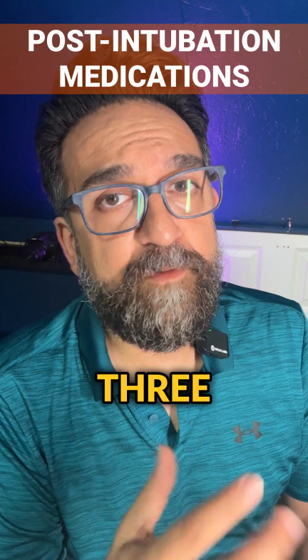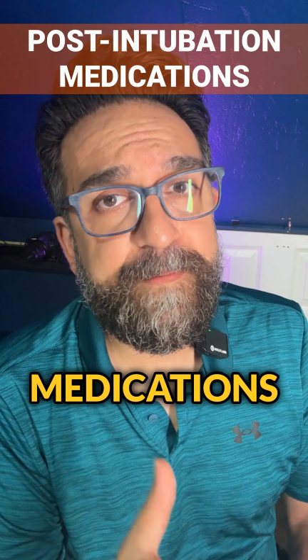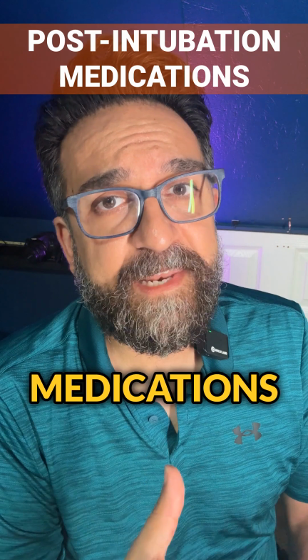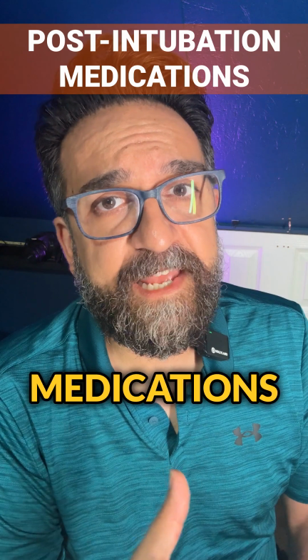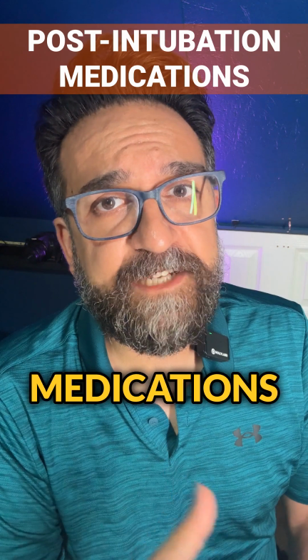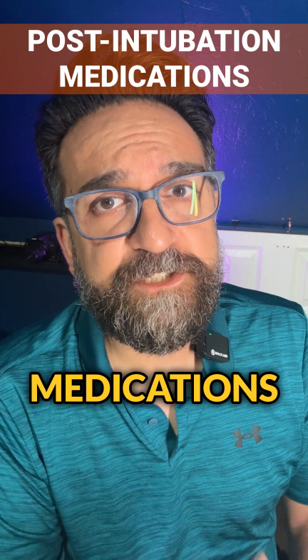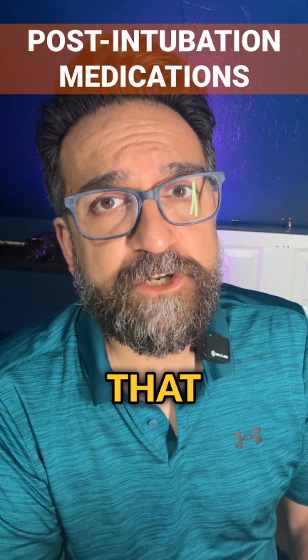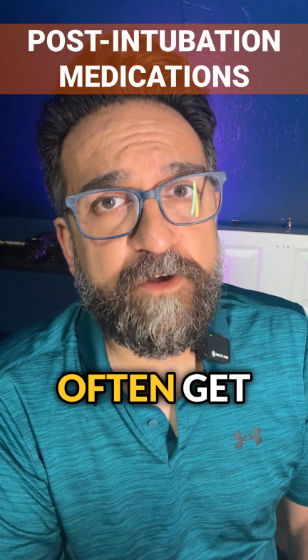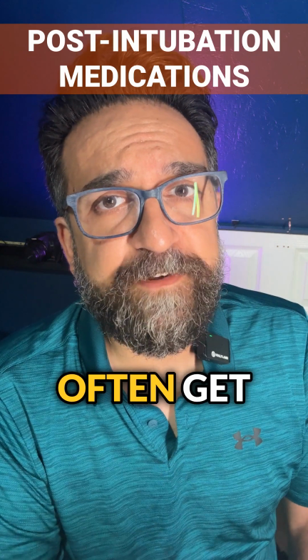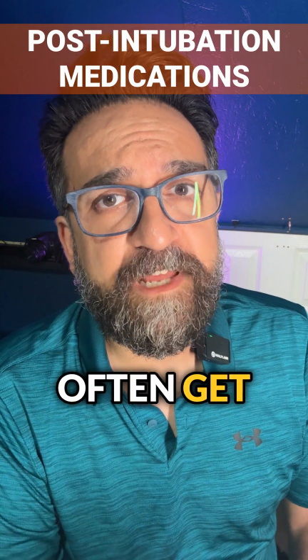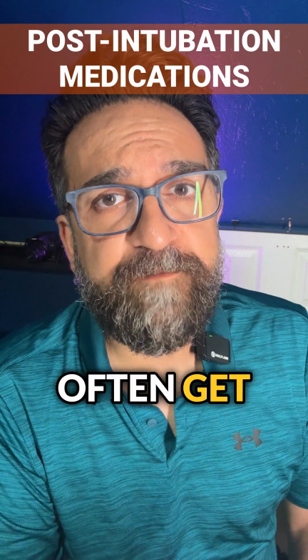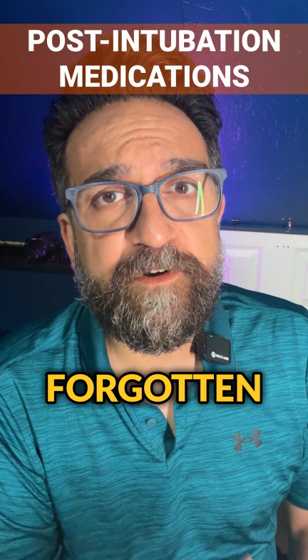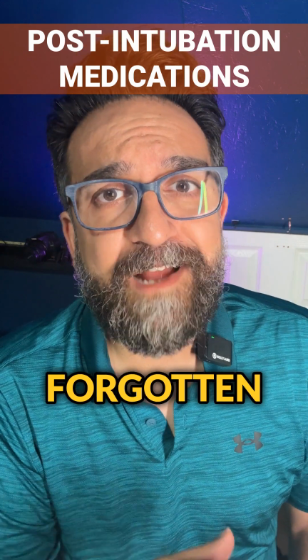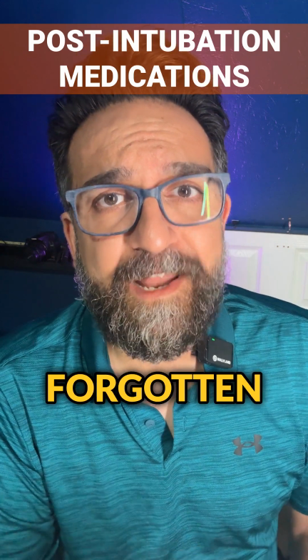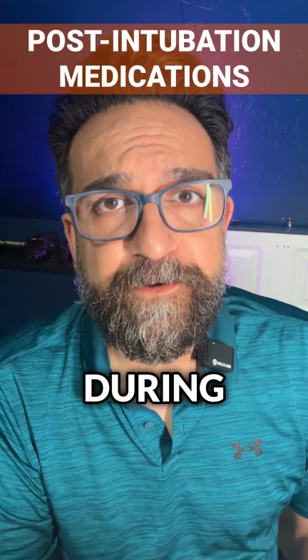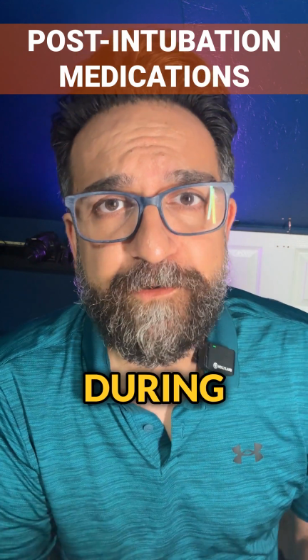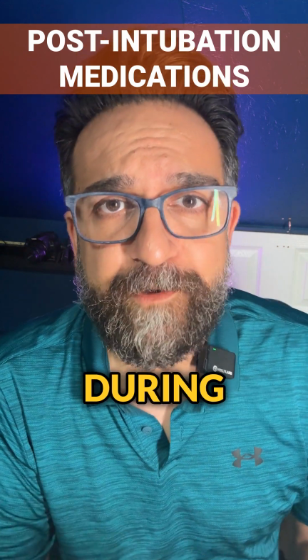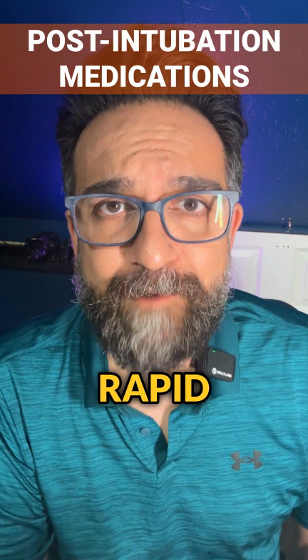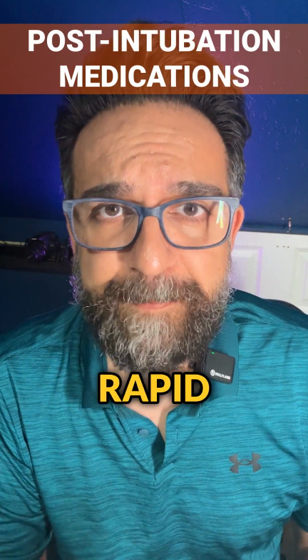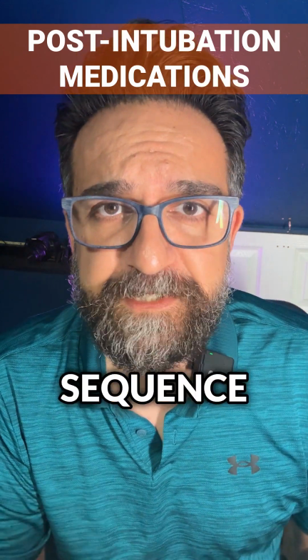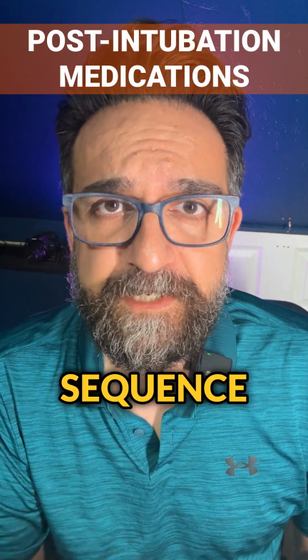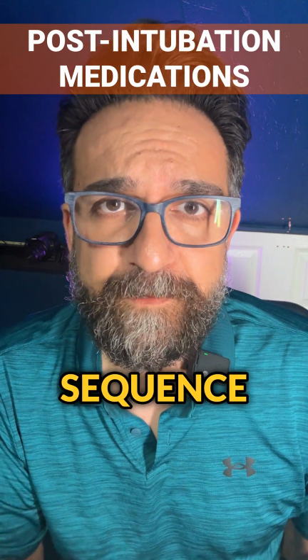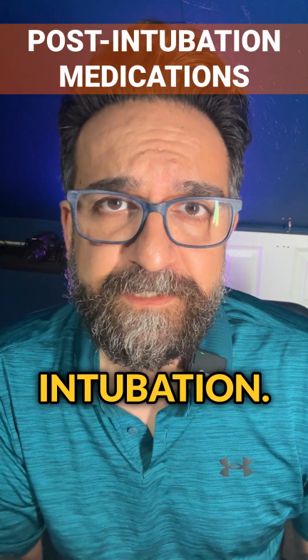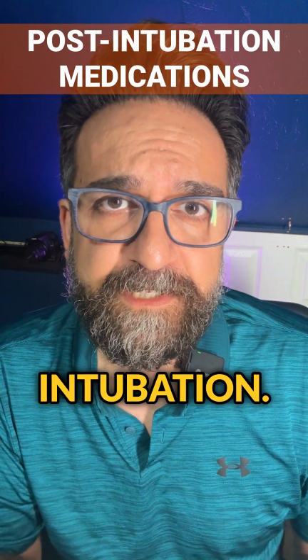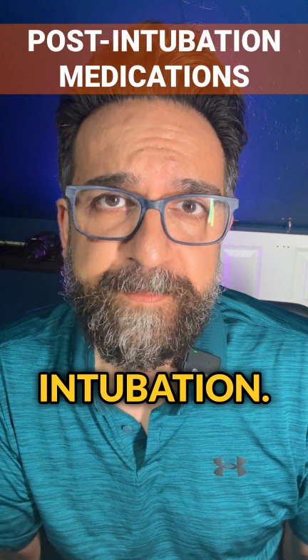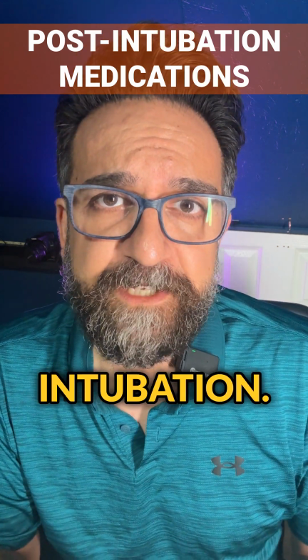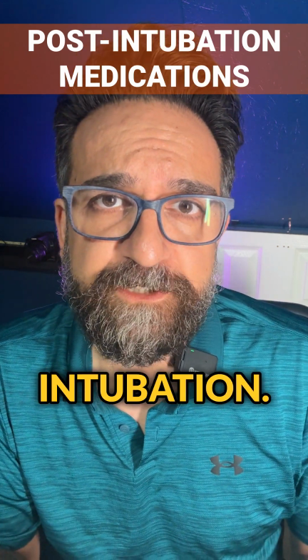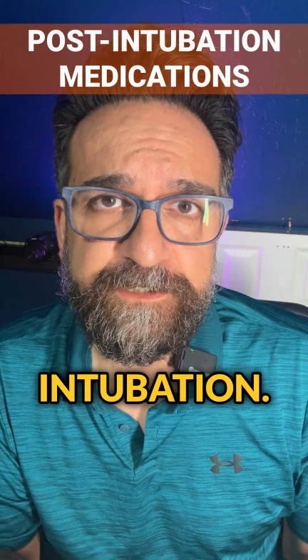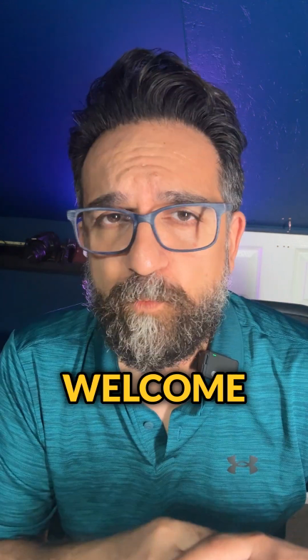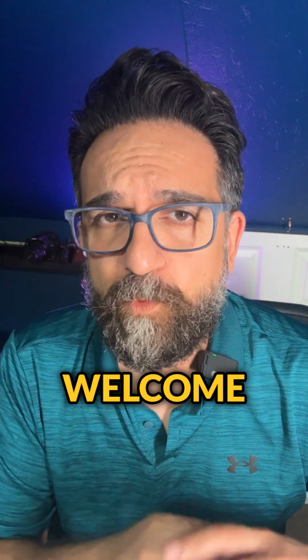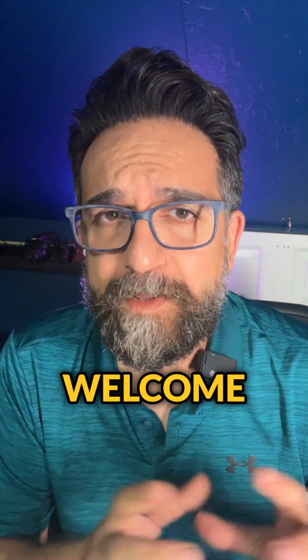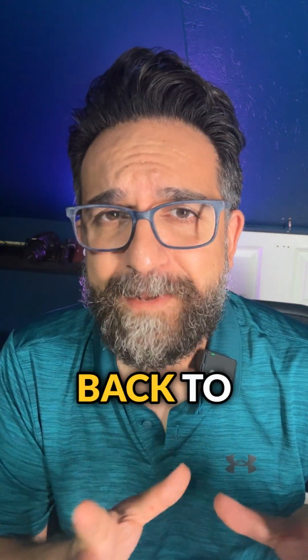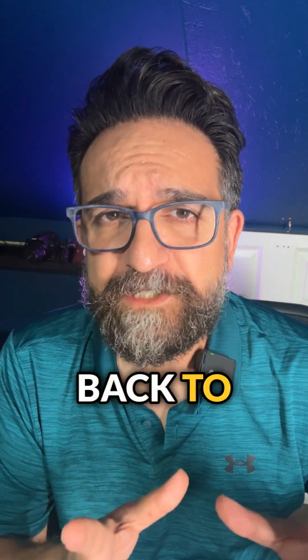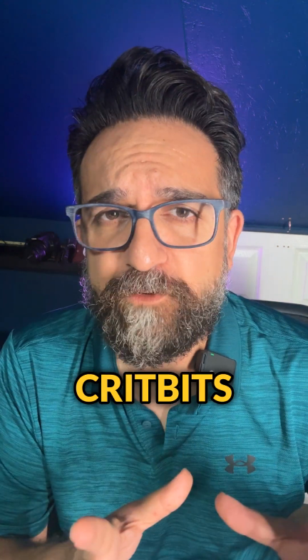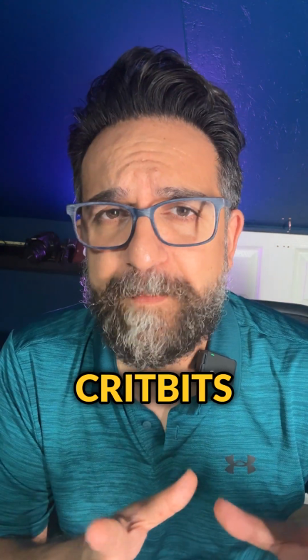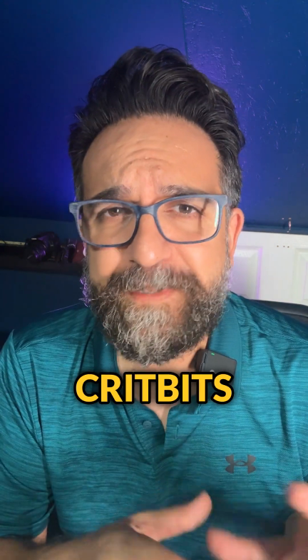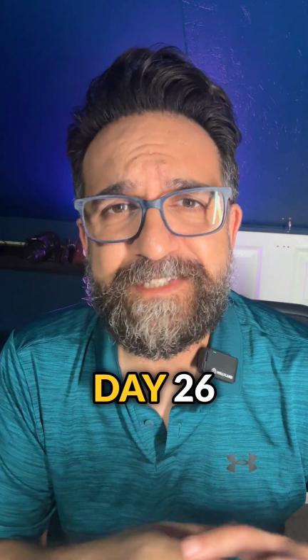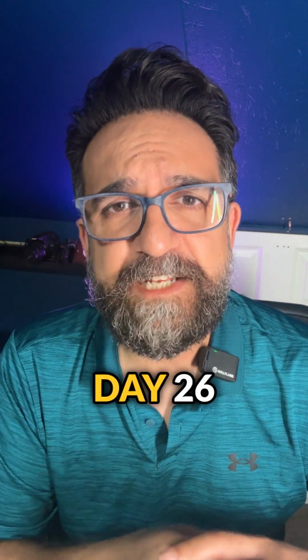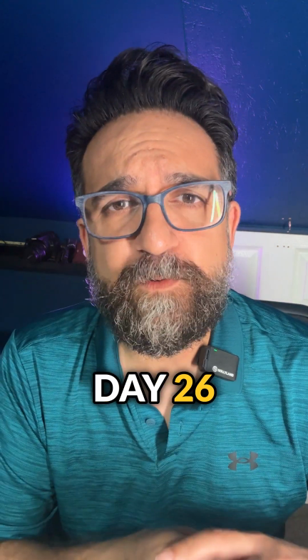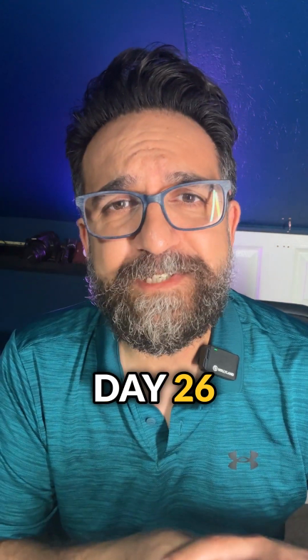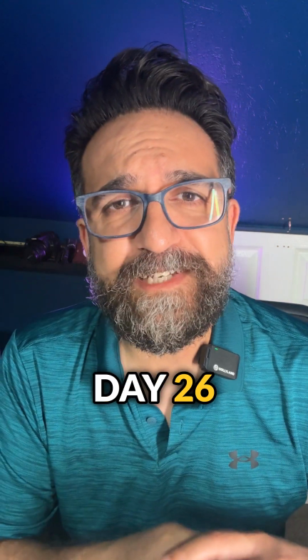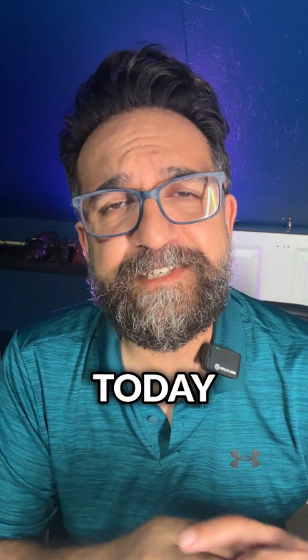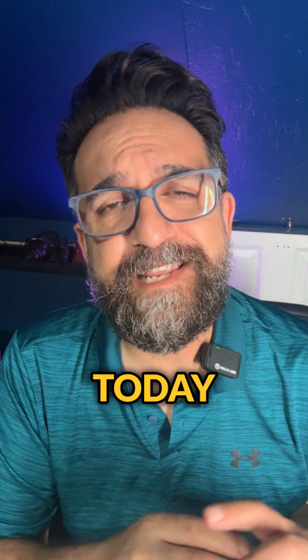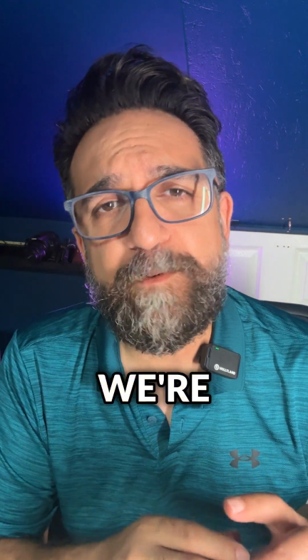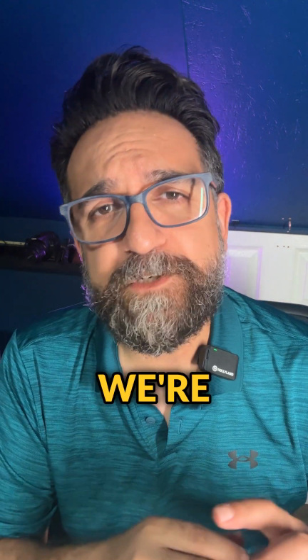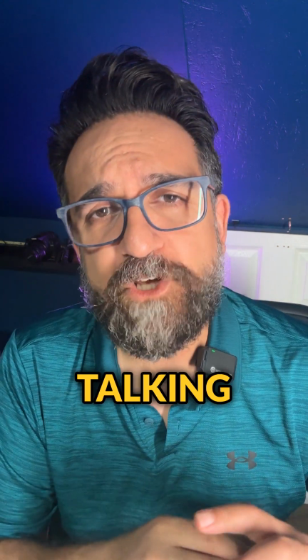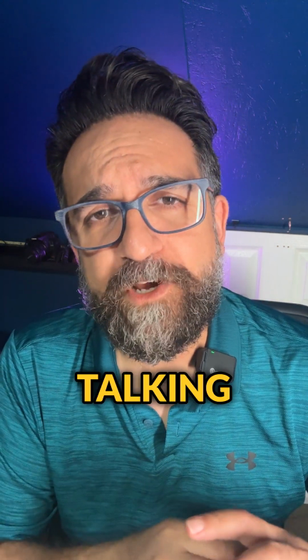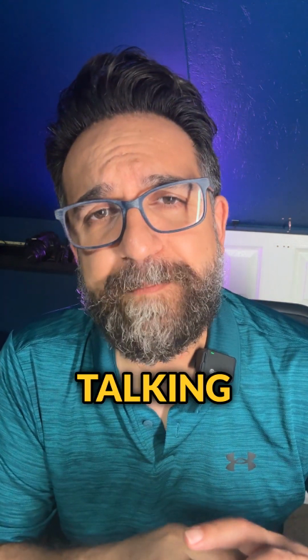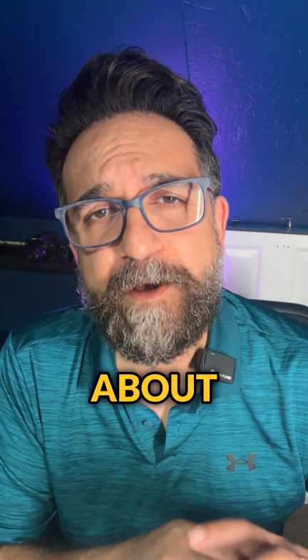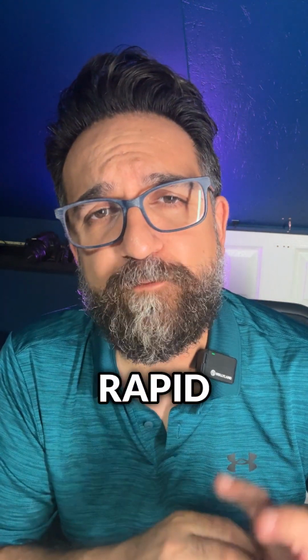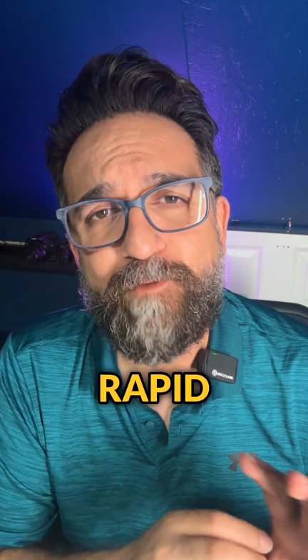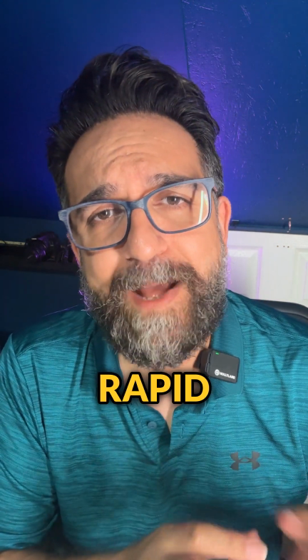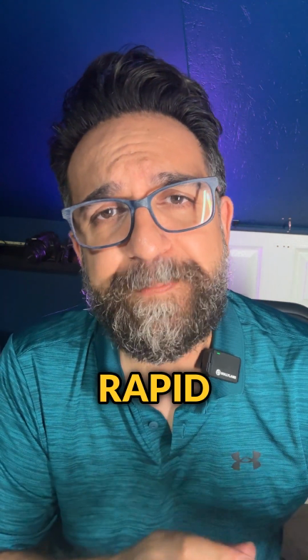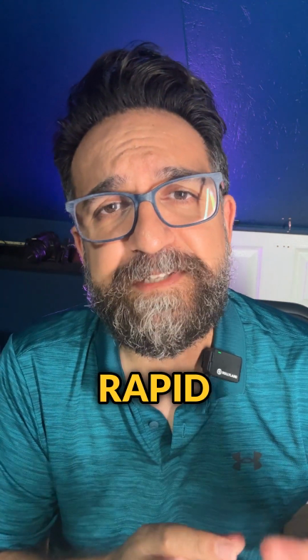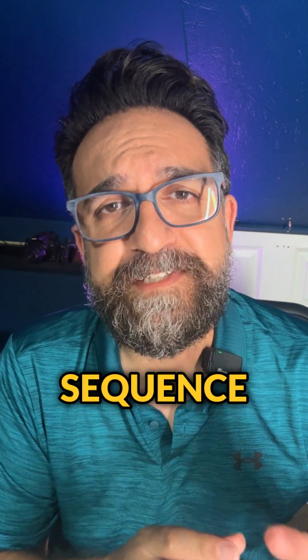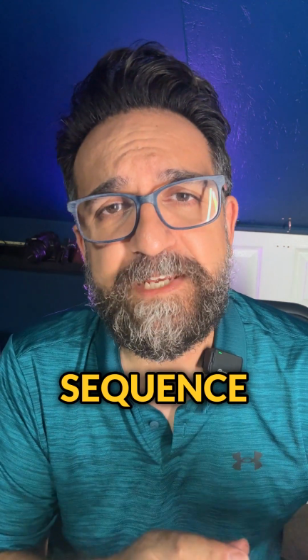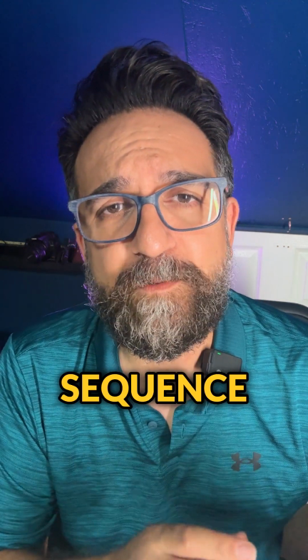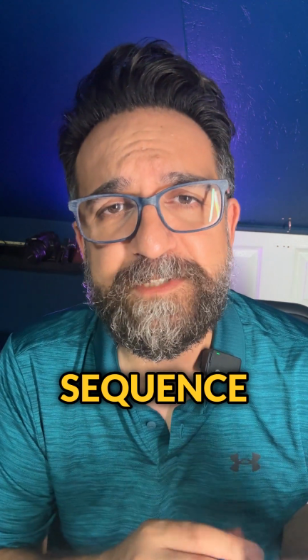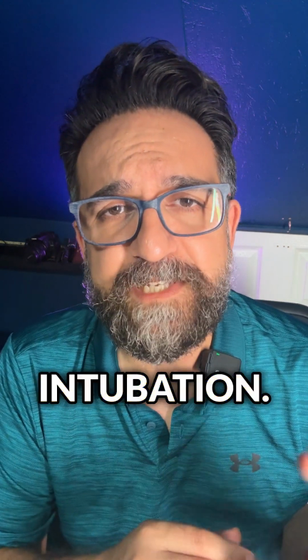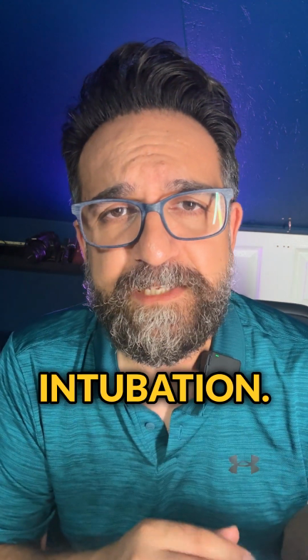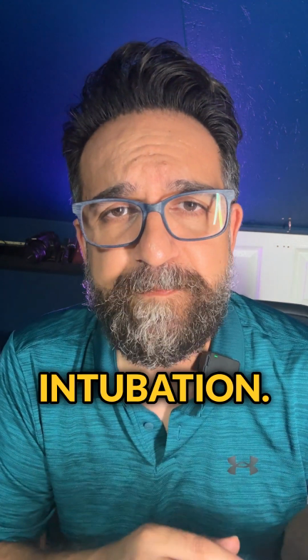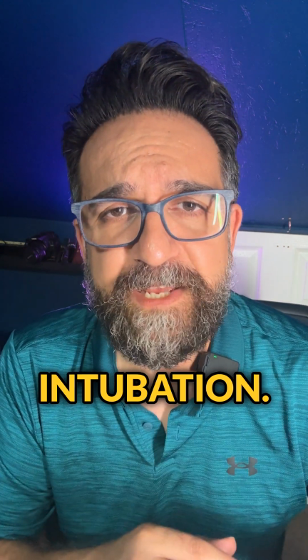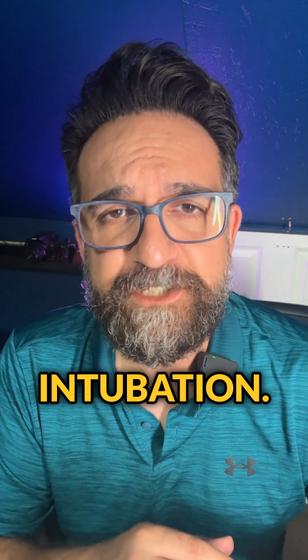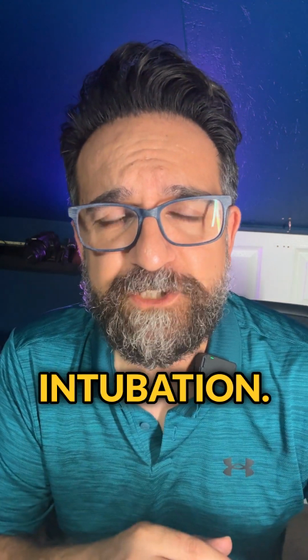Three medications that often get forgotten during rapid sequence intubation. Welcome back to Crip — it's Day 26. Today we're talking about rapid sequence intubation.